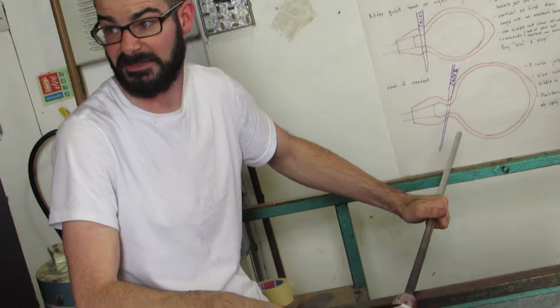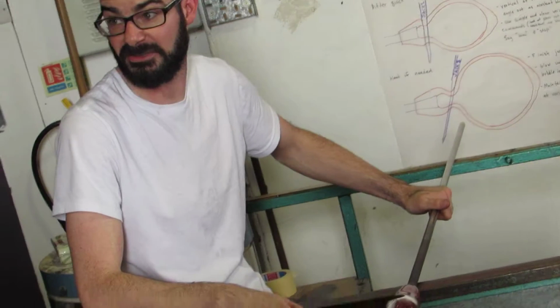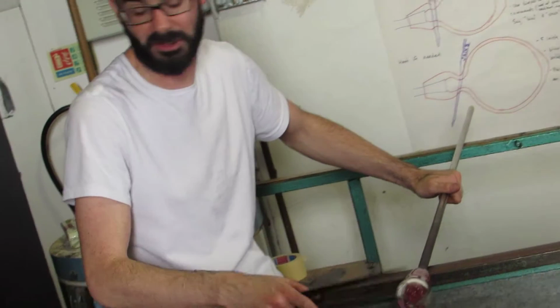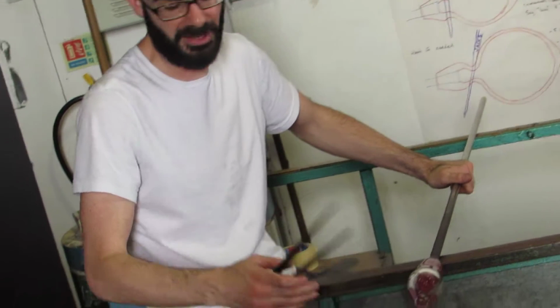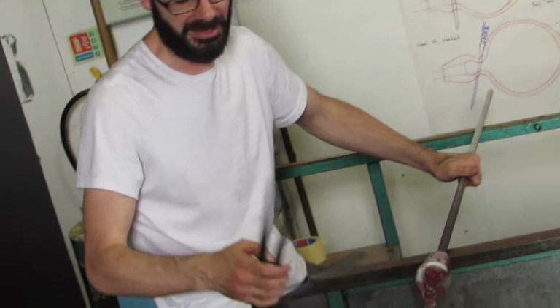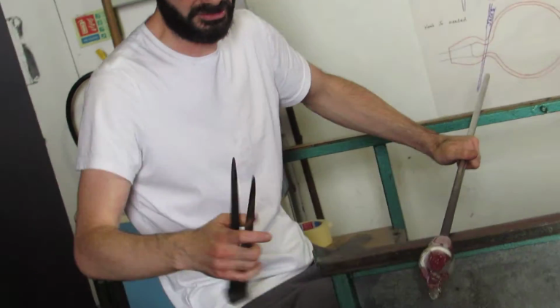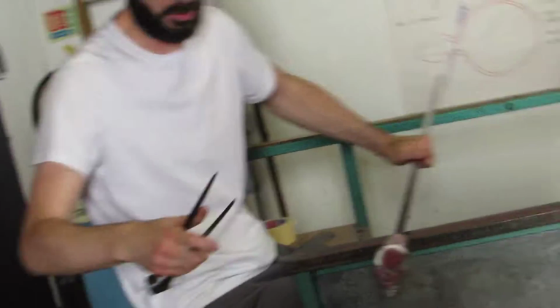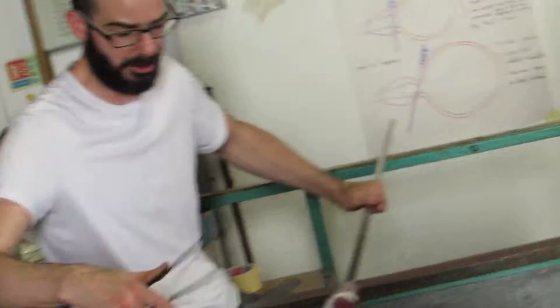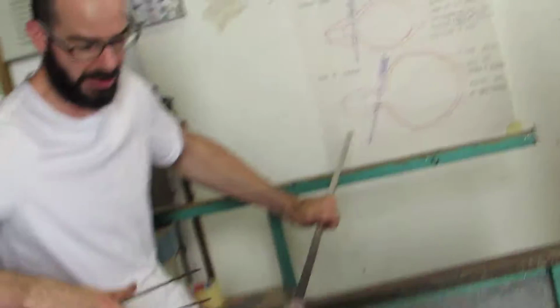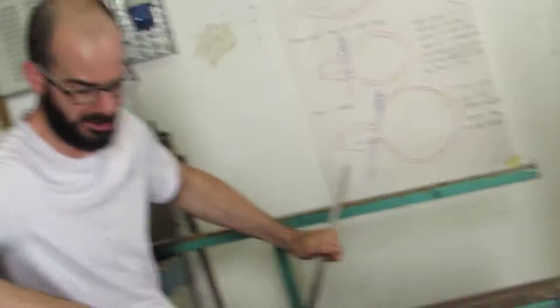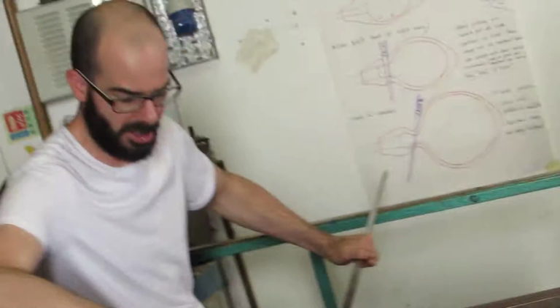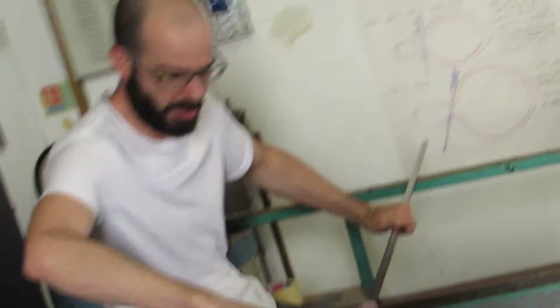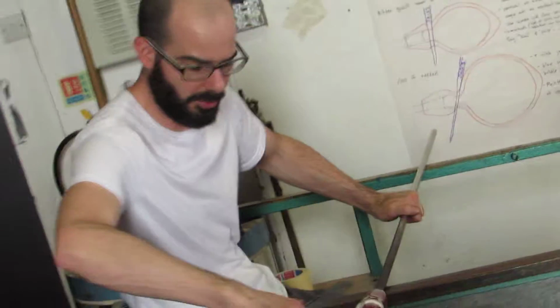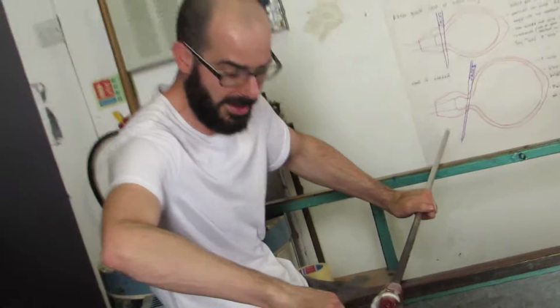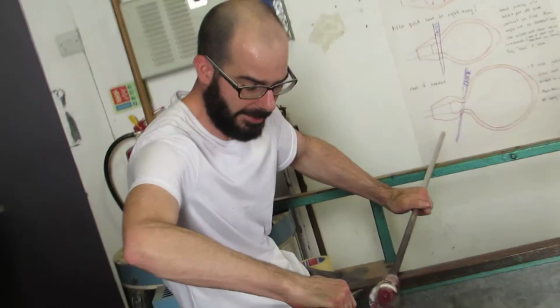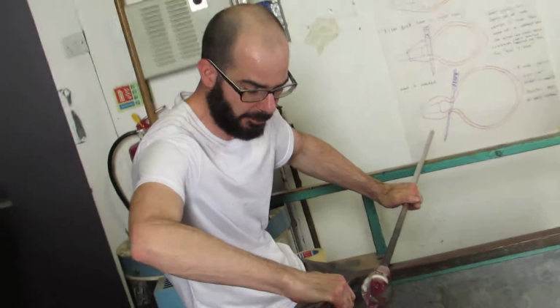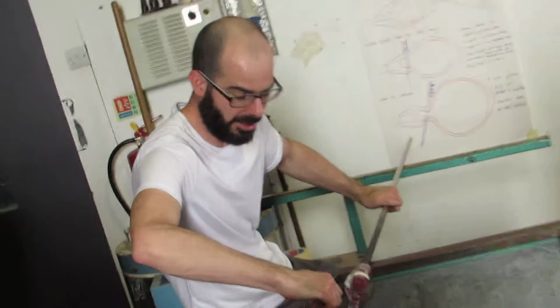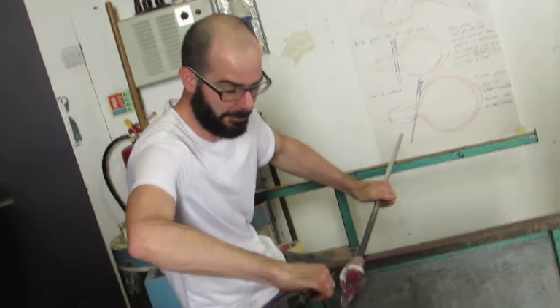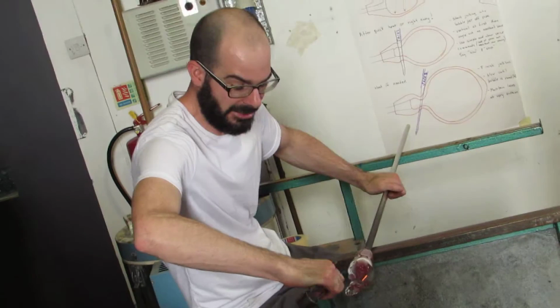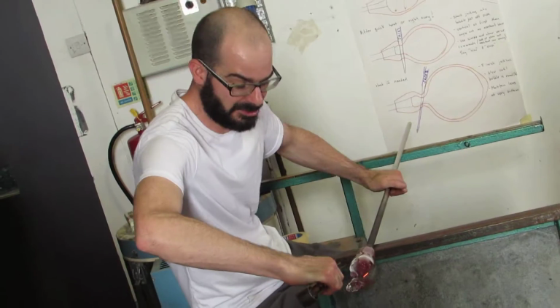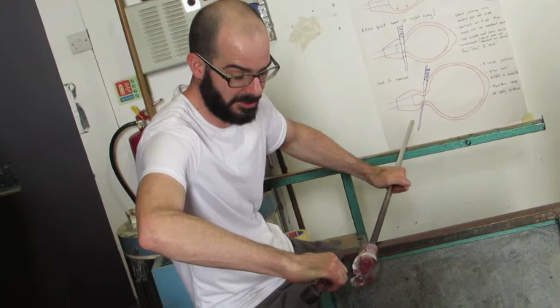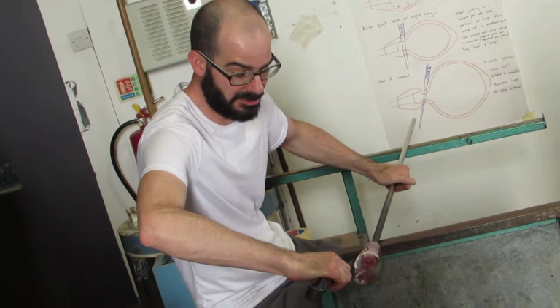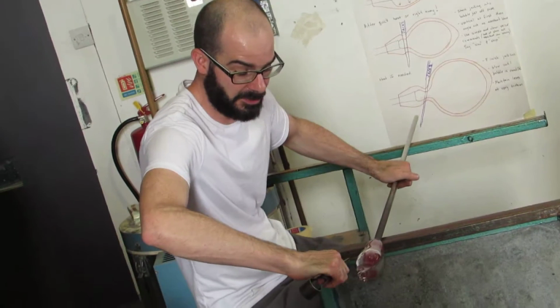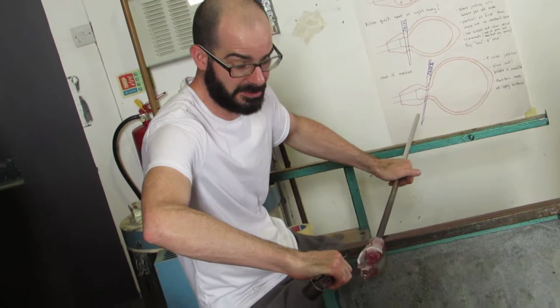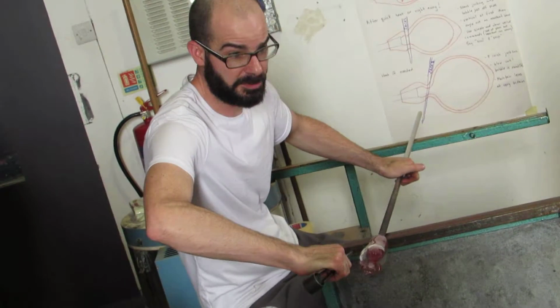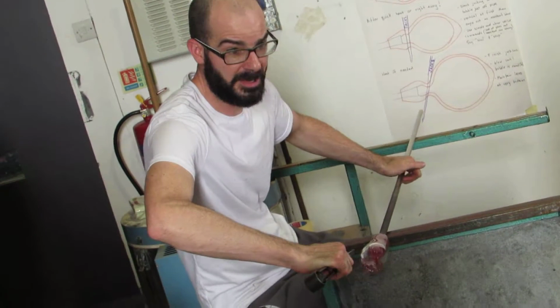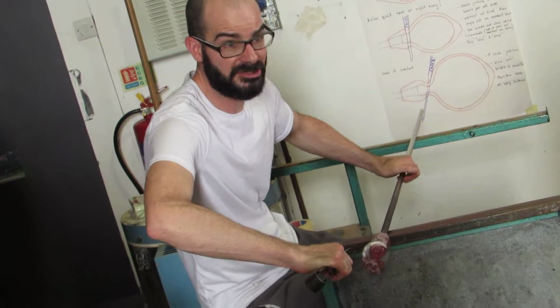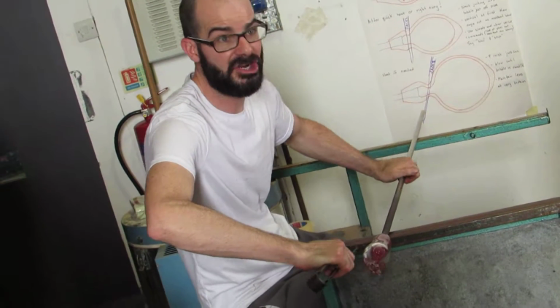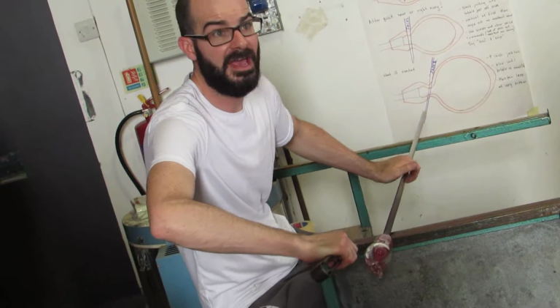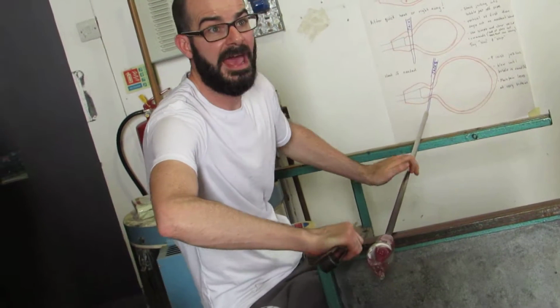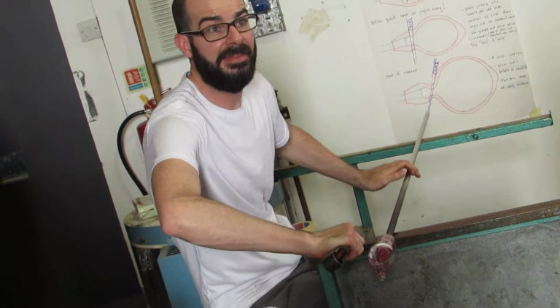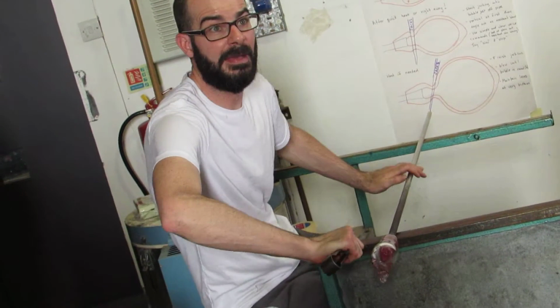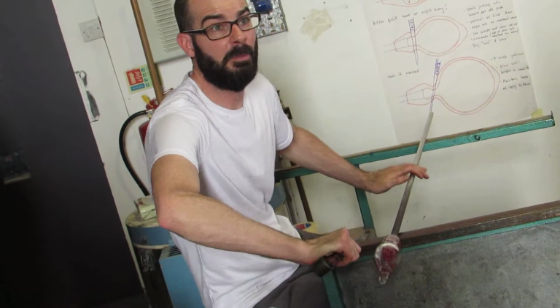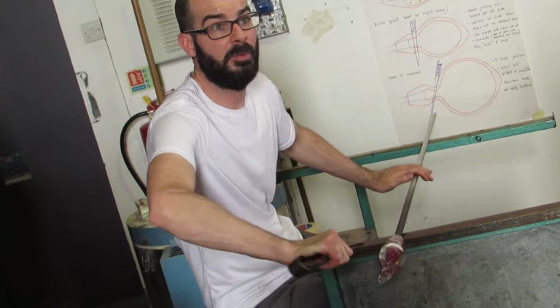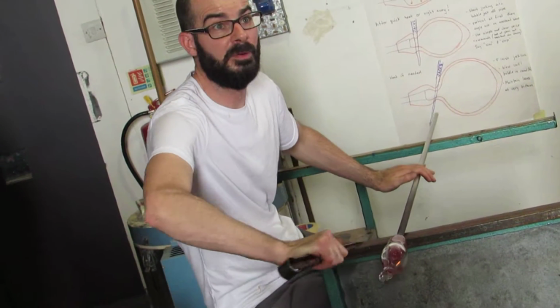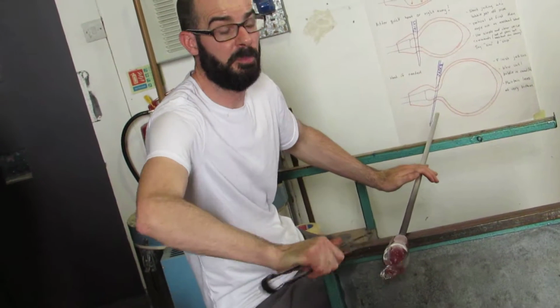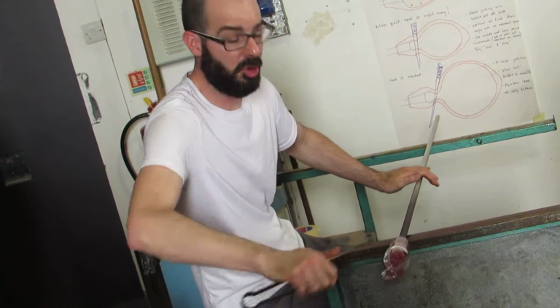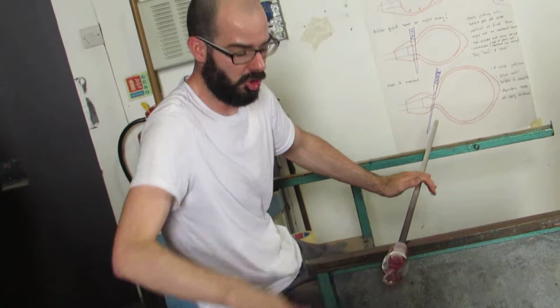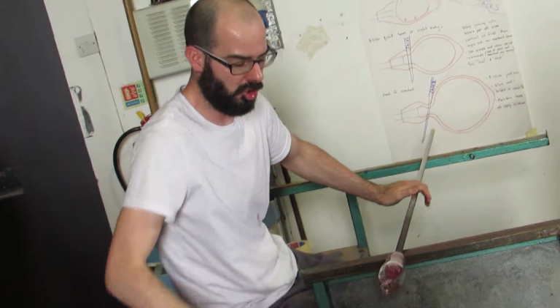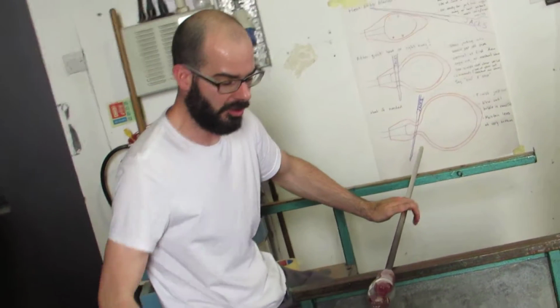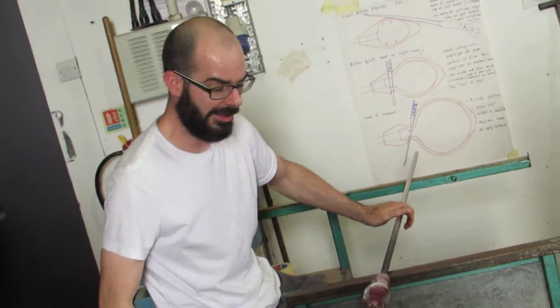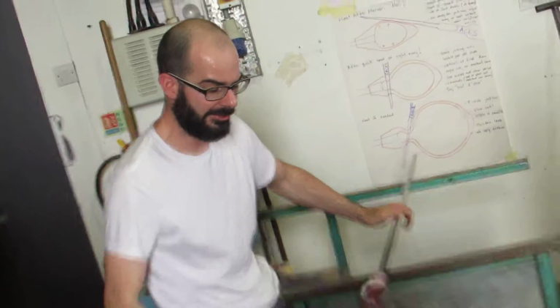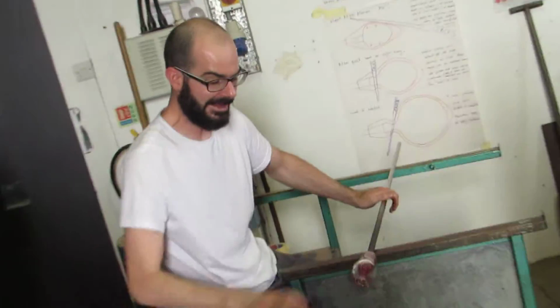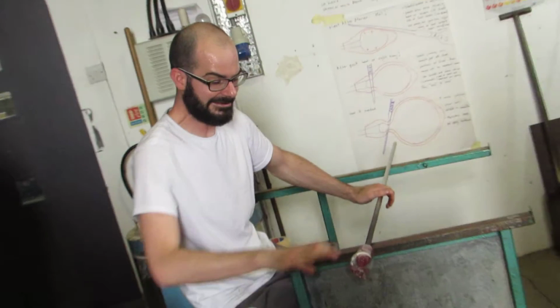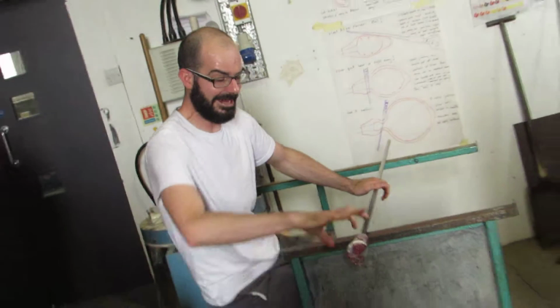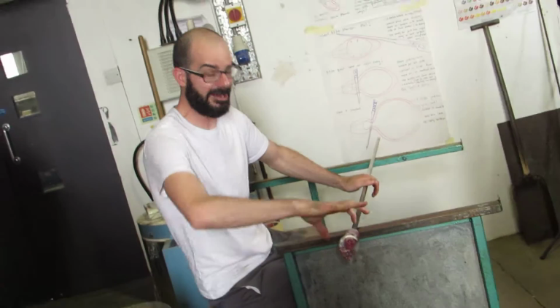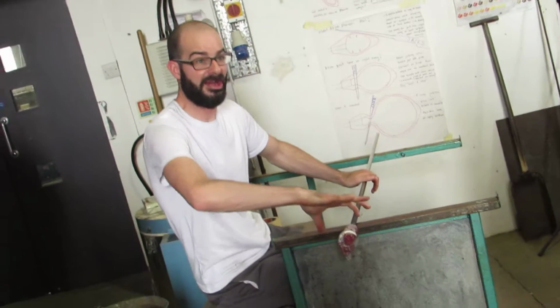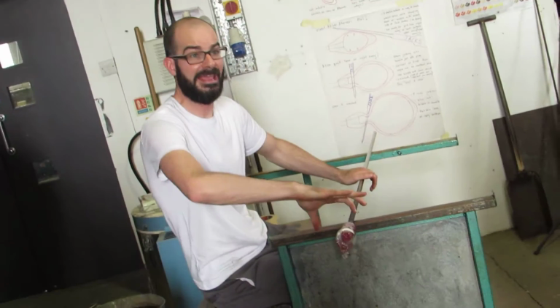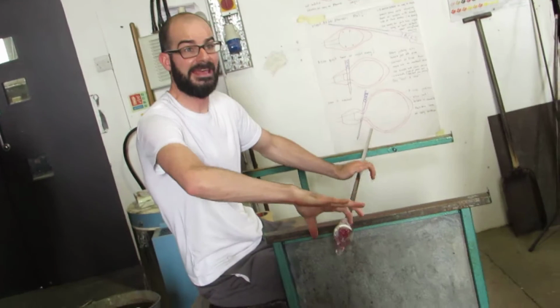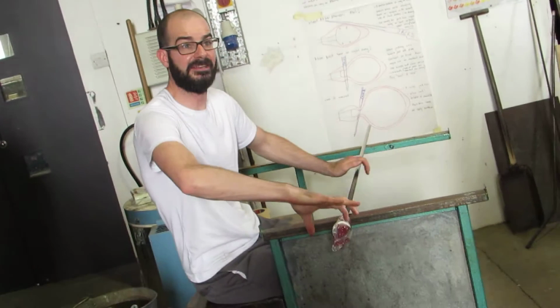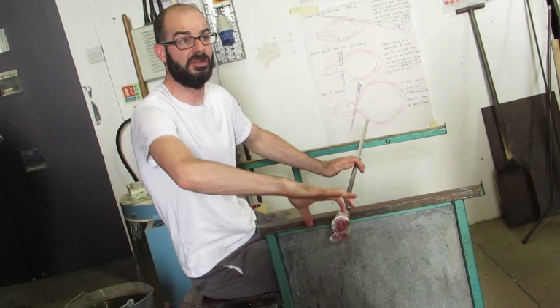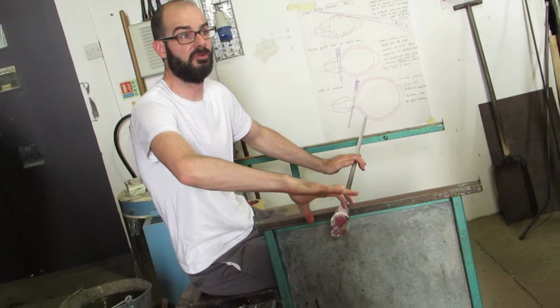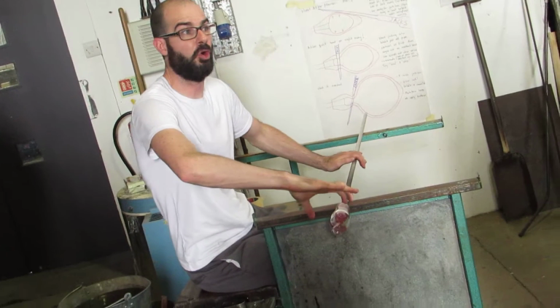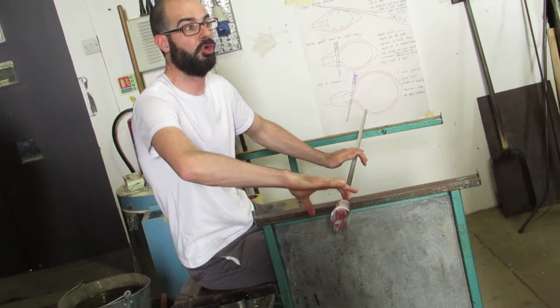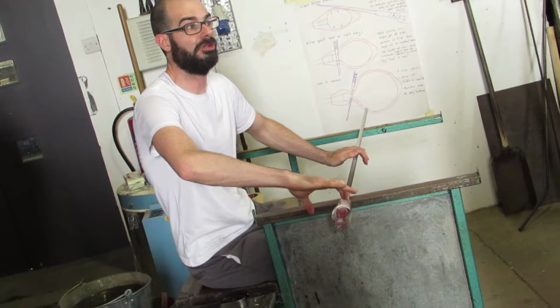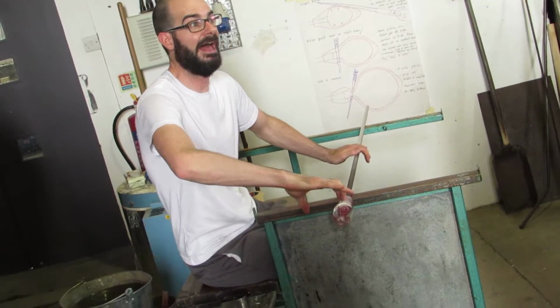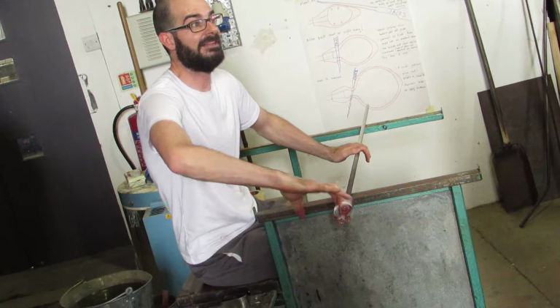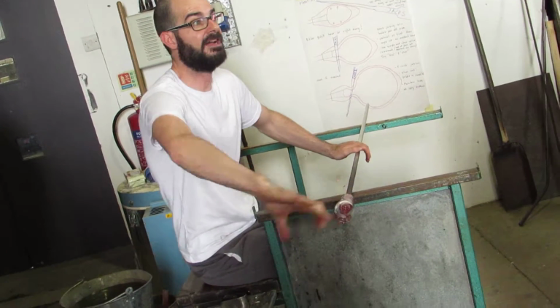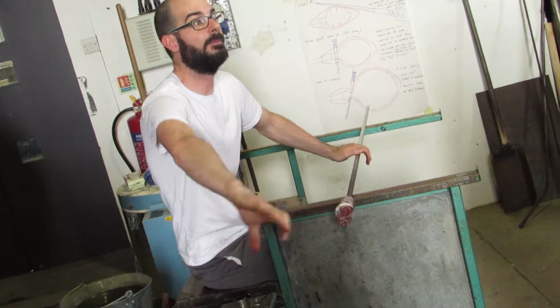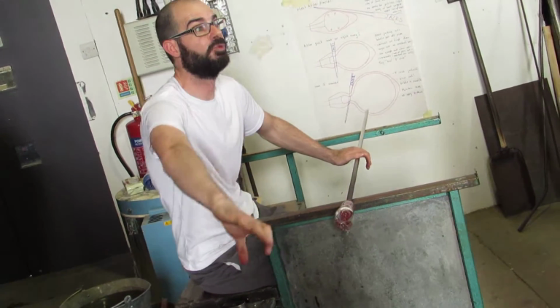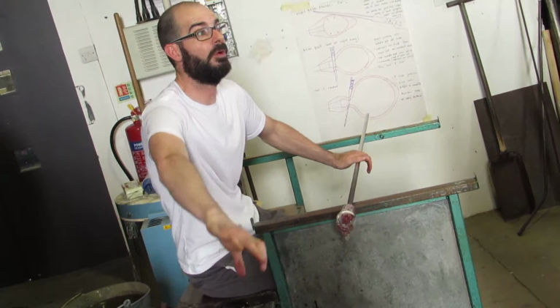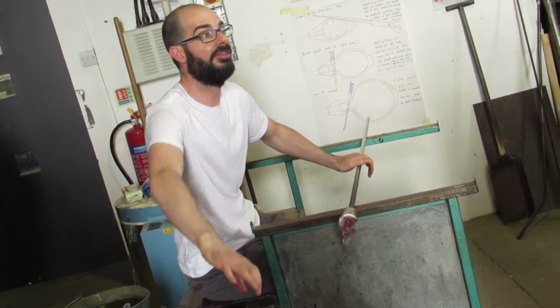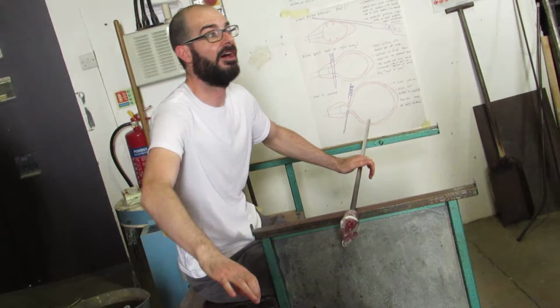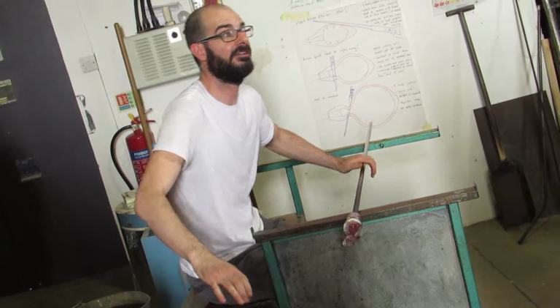So we're going to pinch, pinch, pinch, and then when we pull that entire handle, the glass comes with us.